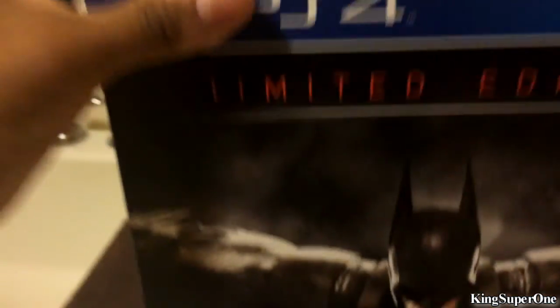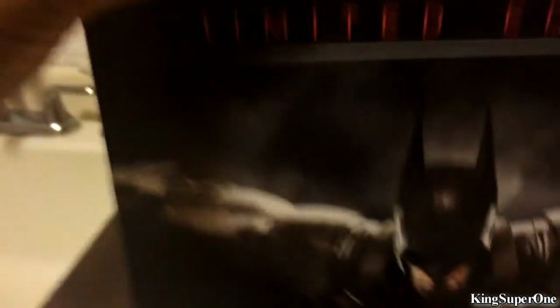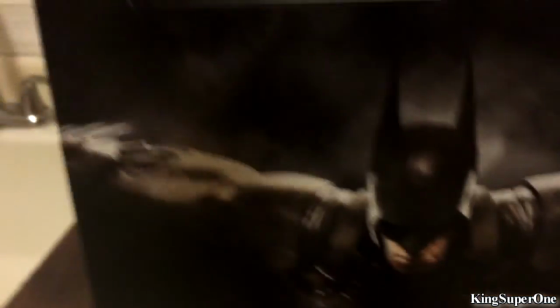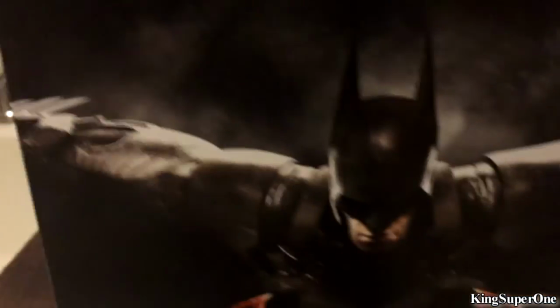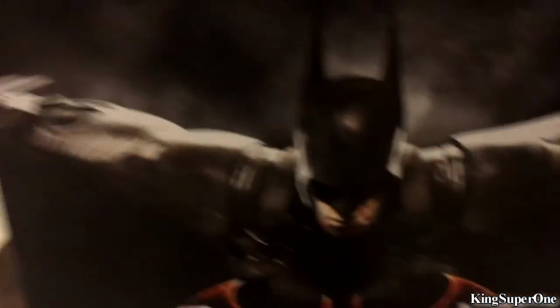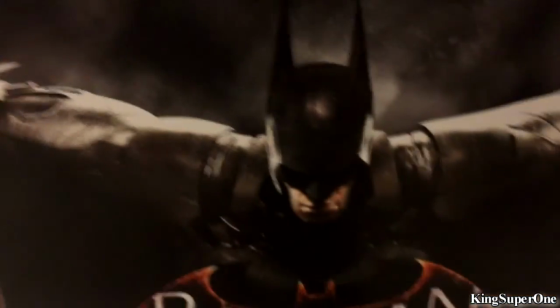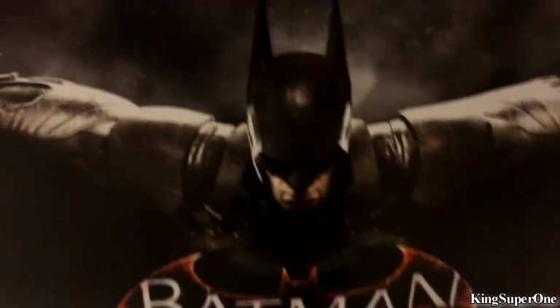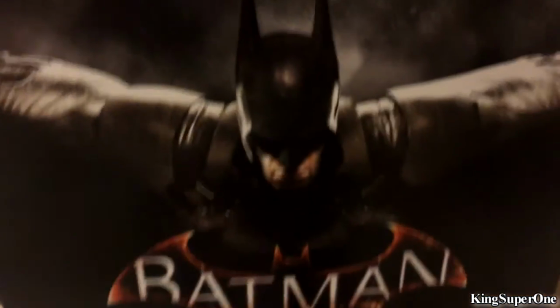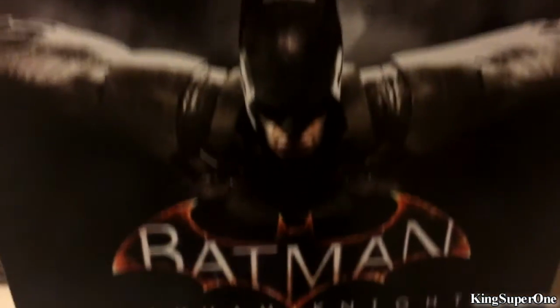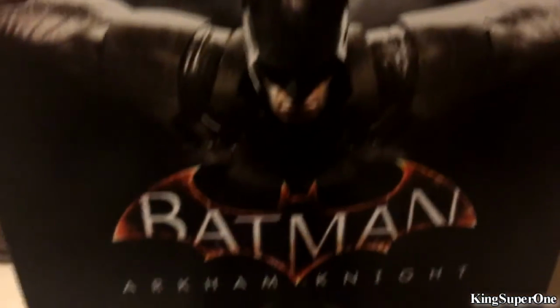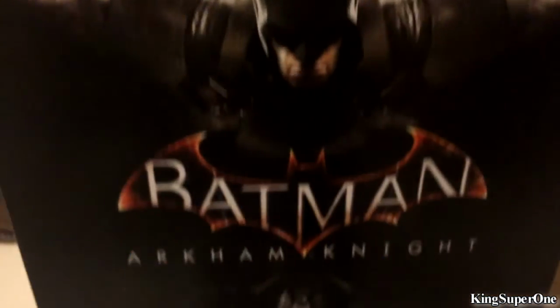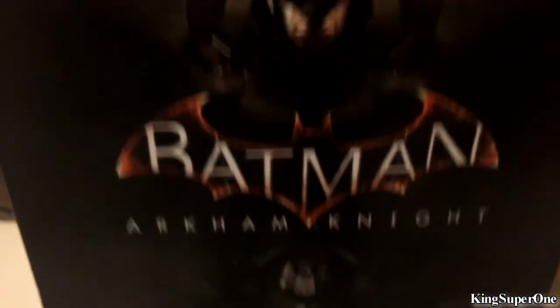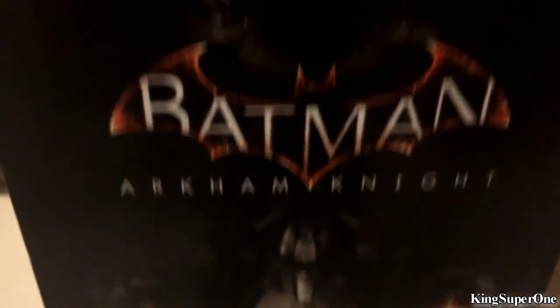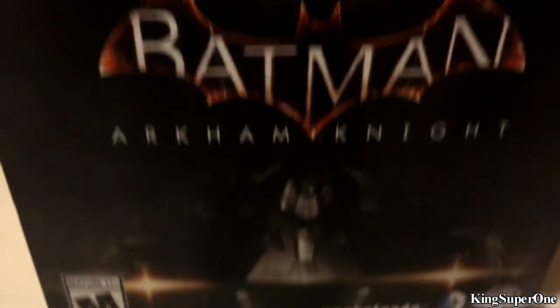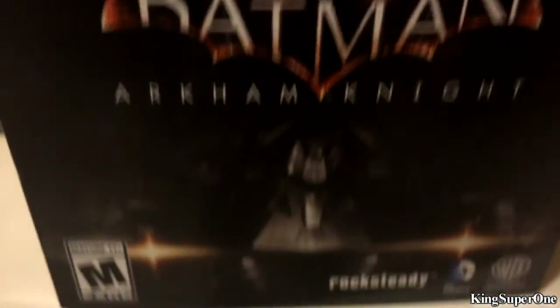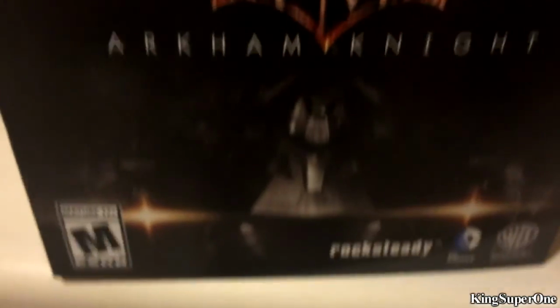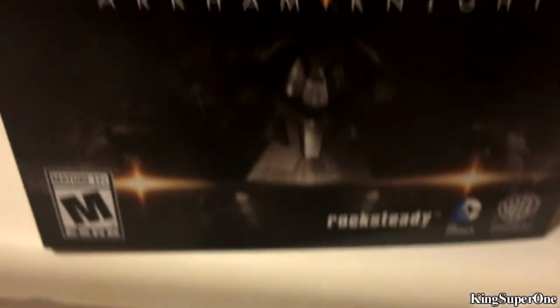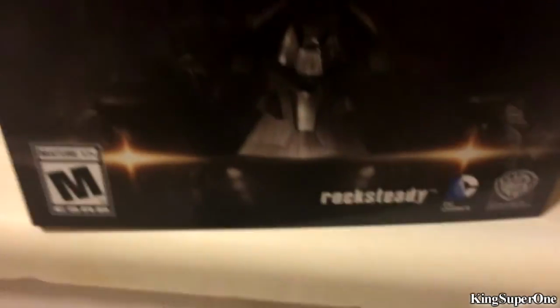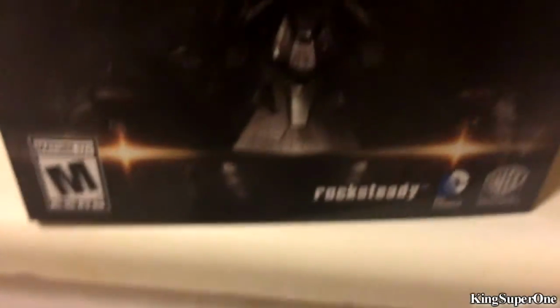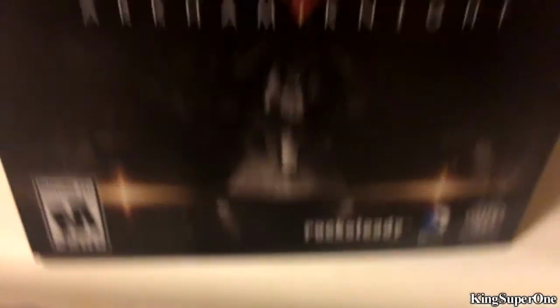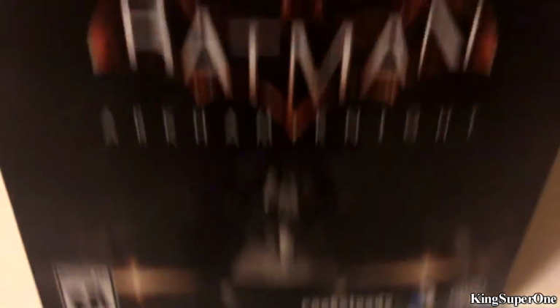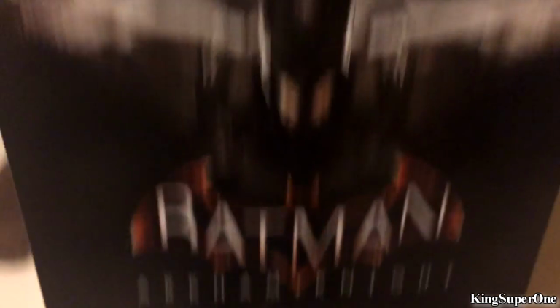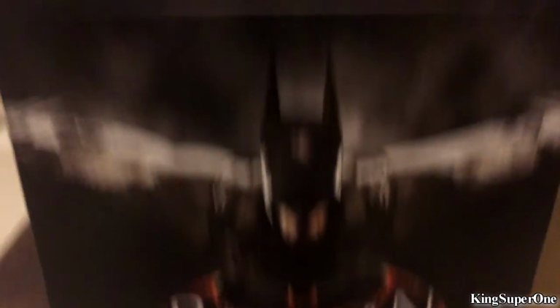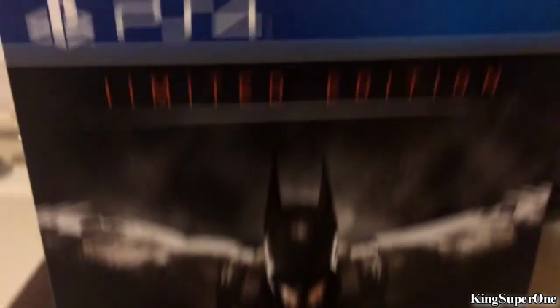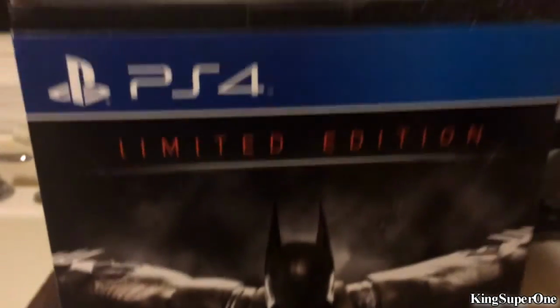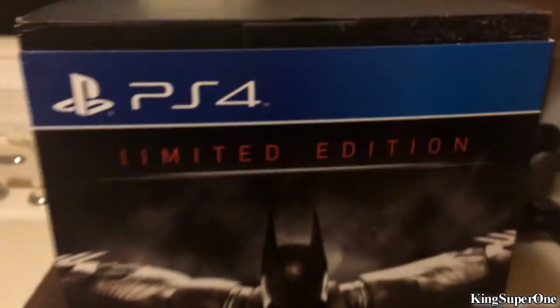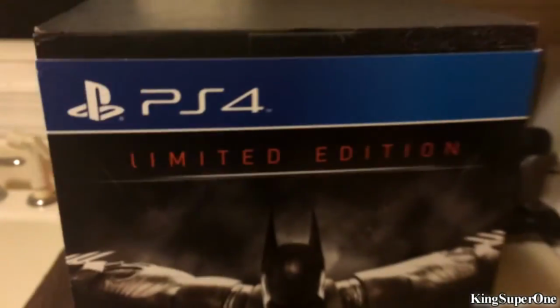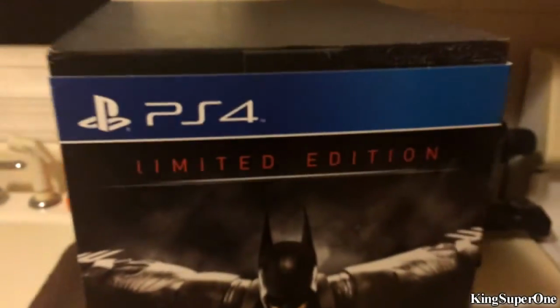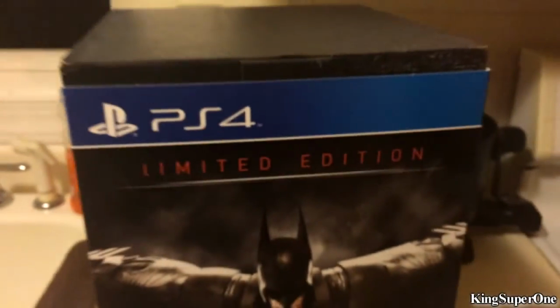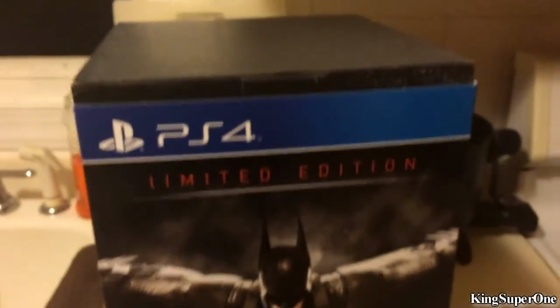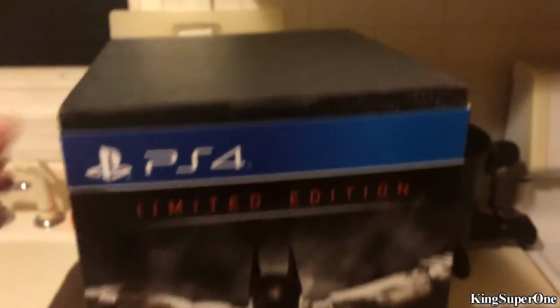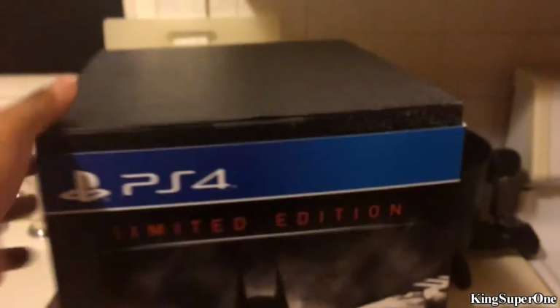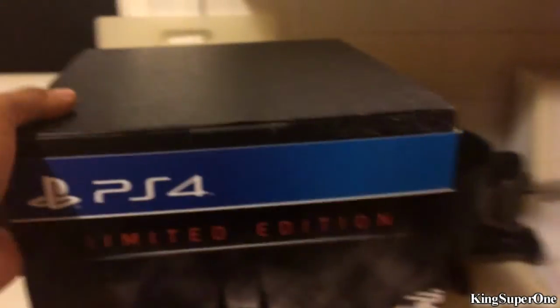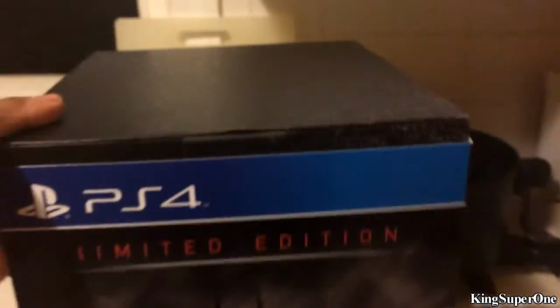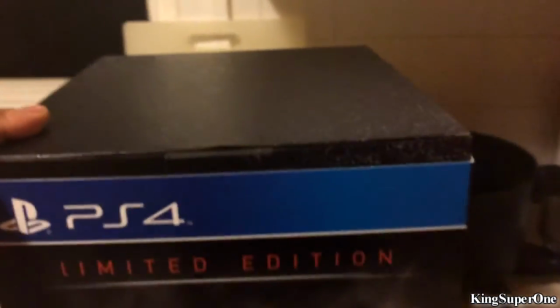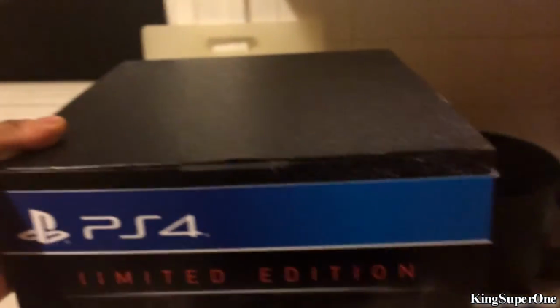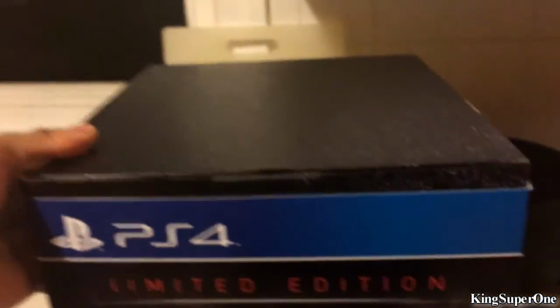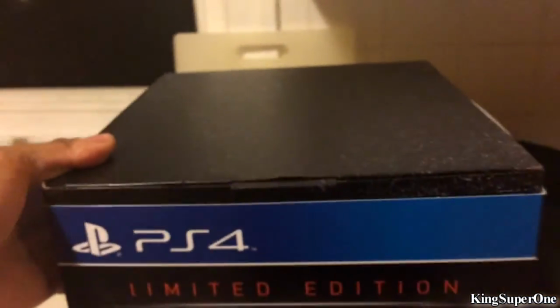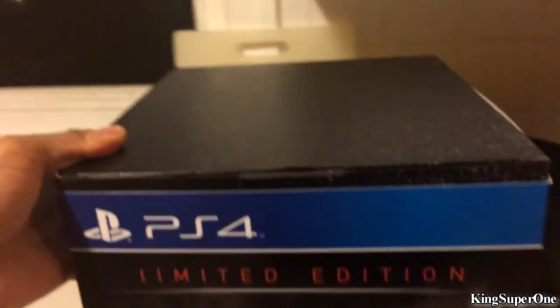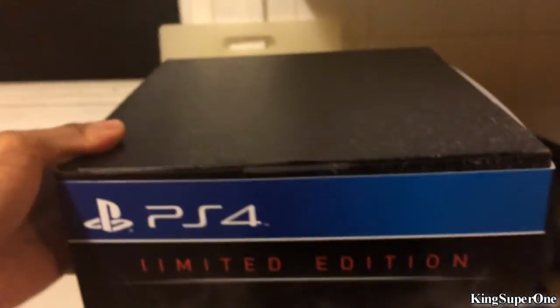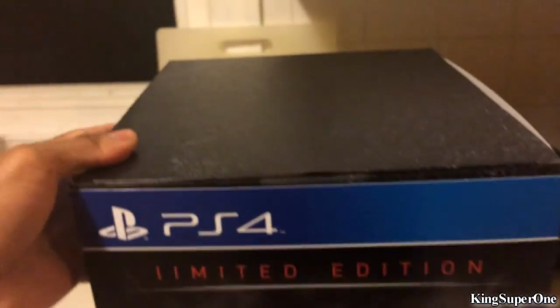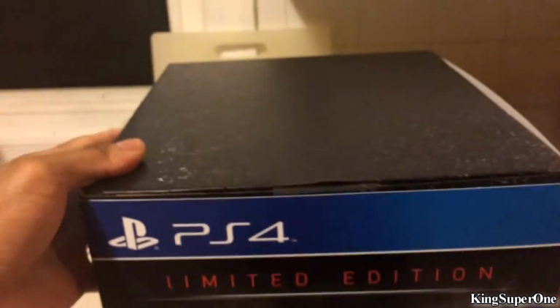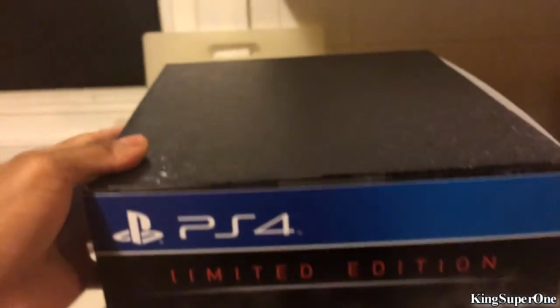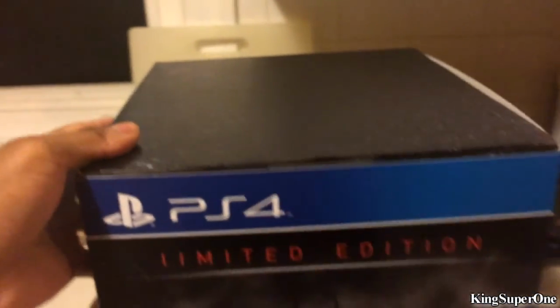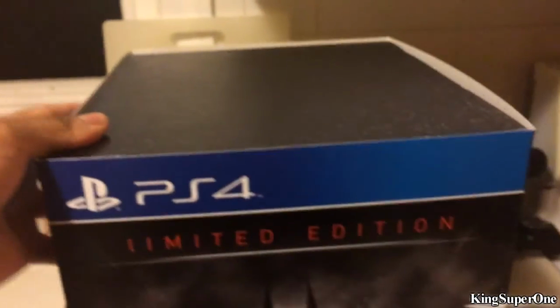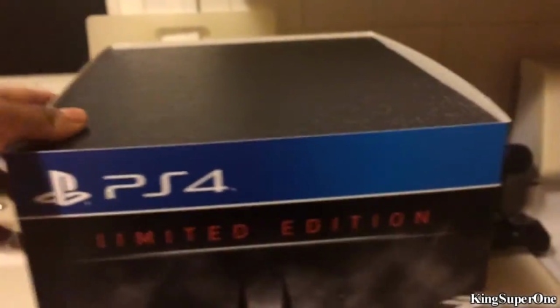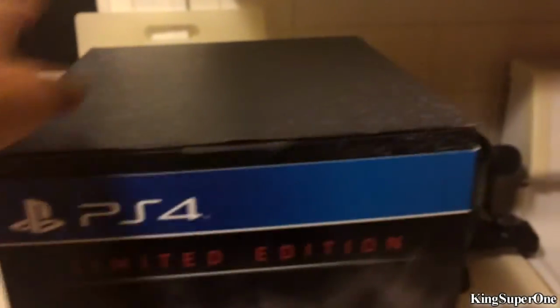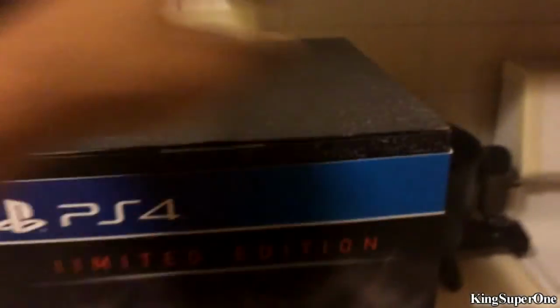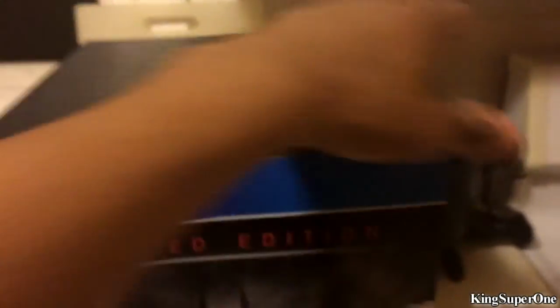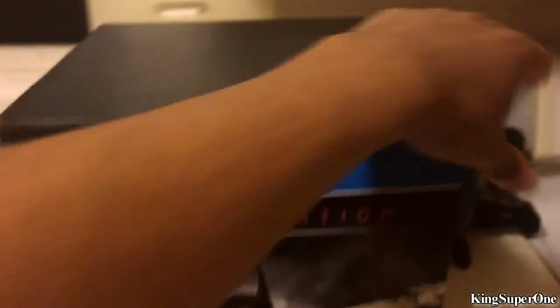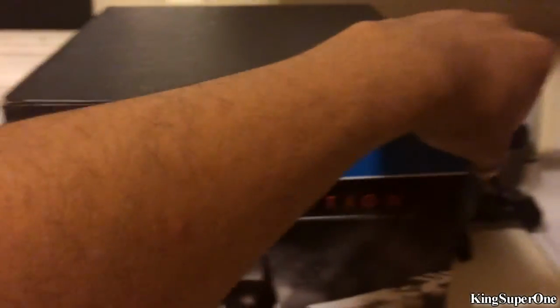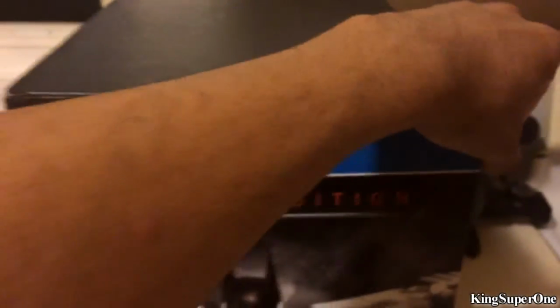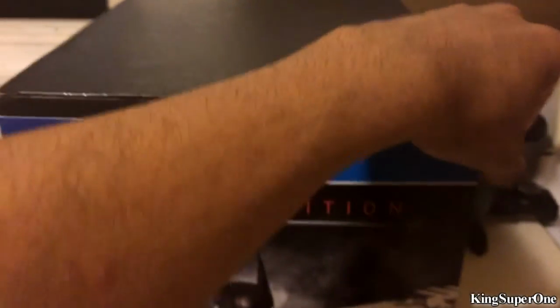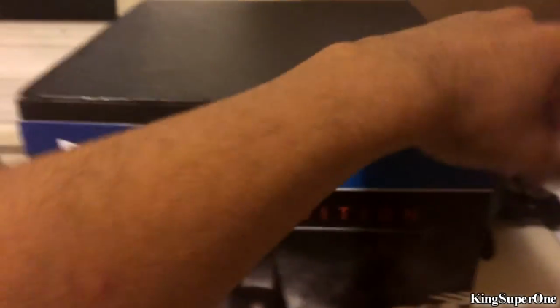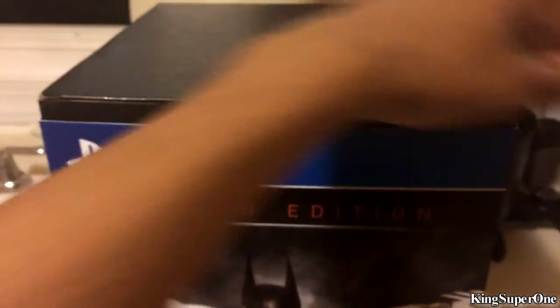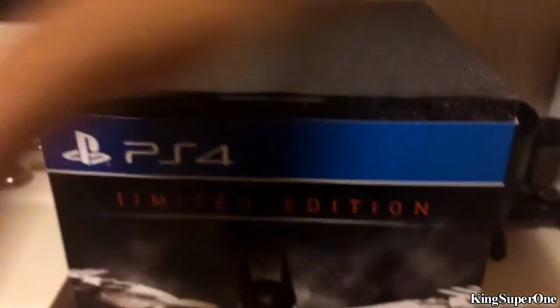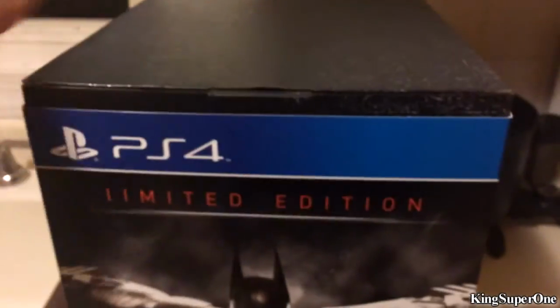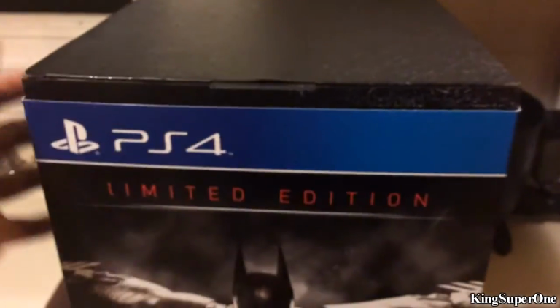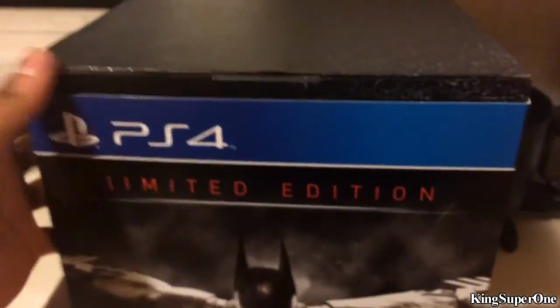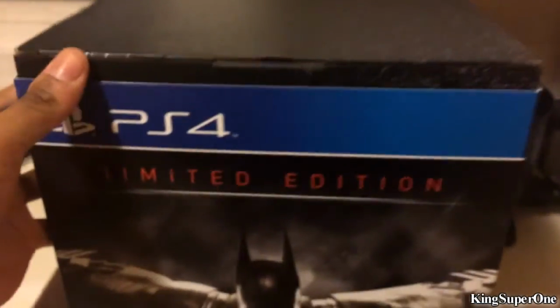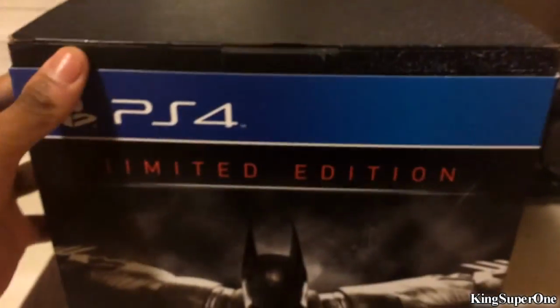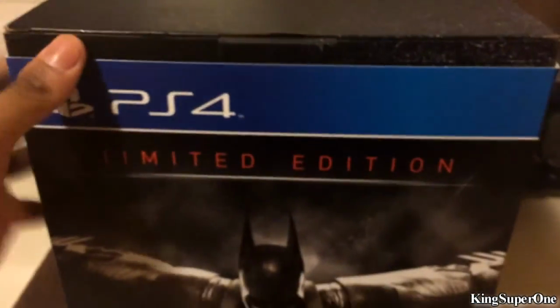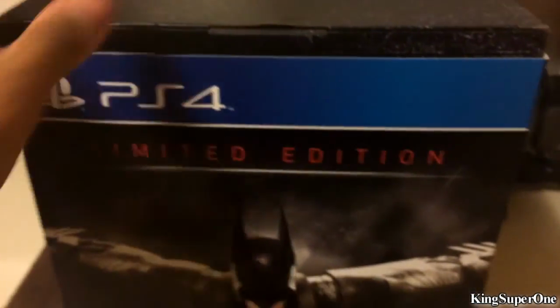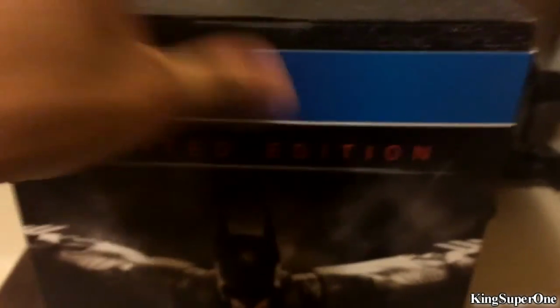Let me show you the front. There you go. Alright, let's get started. Let's open this up — doing this all in one hand.